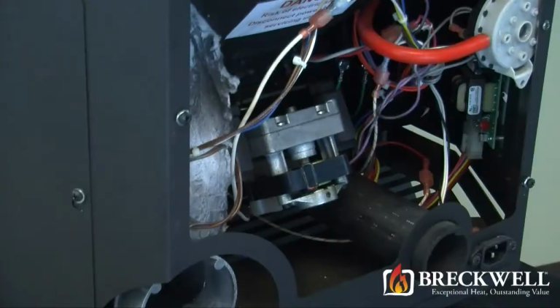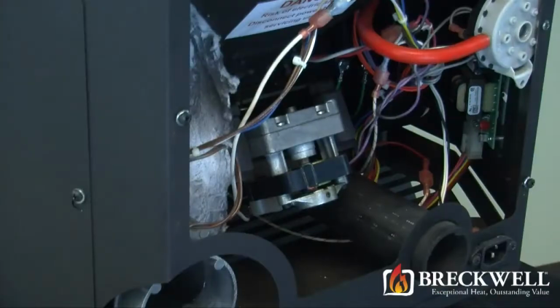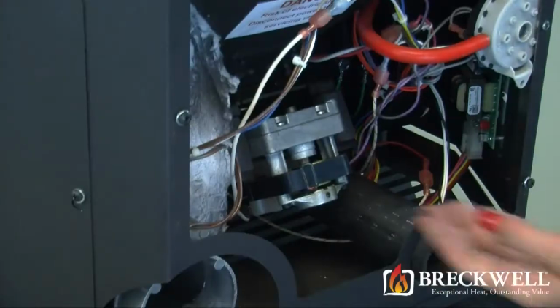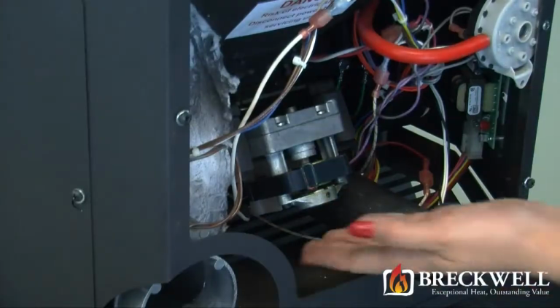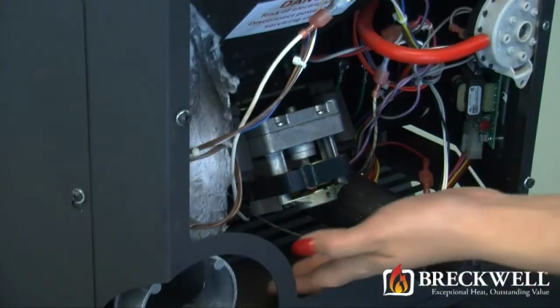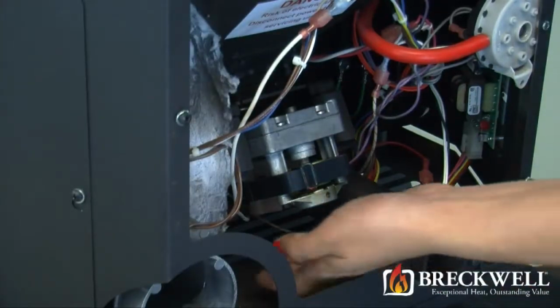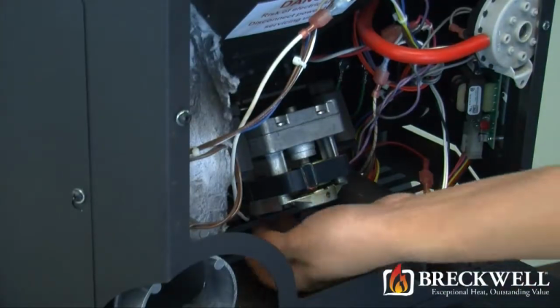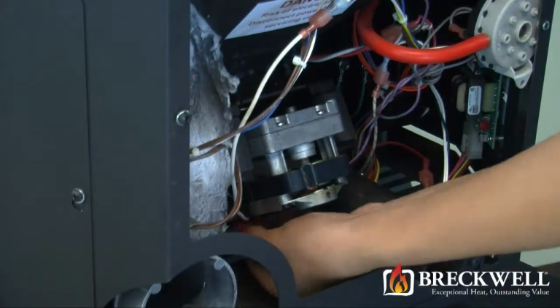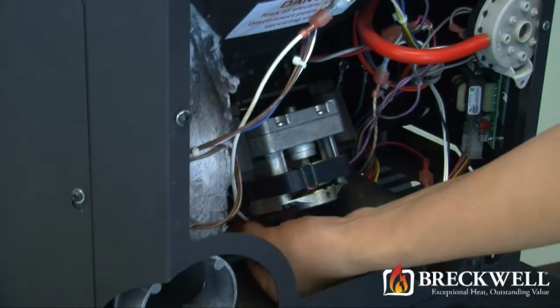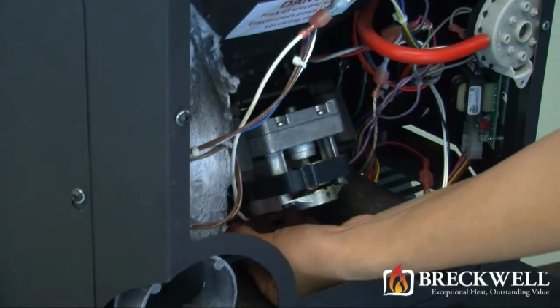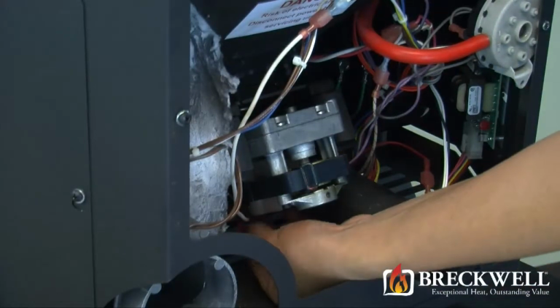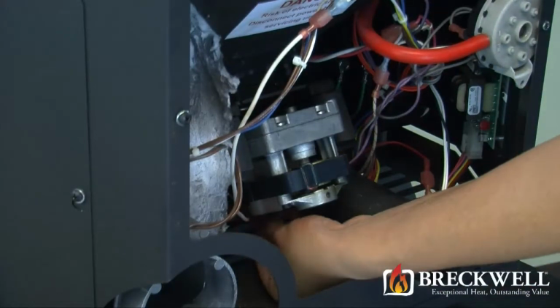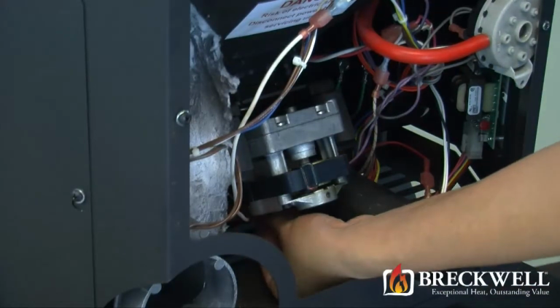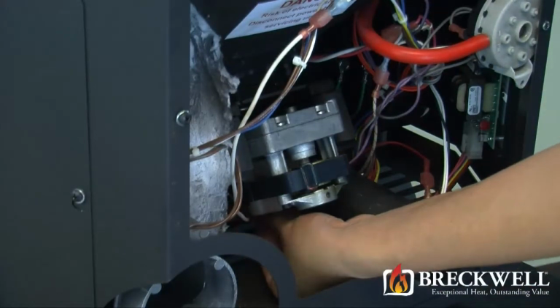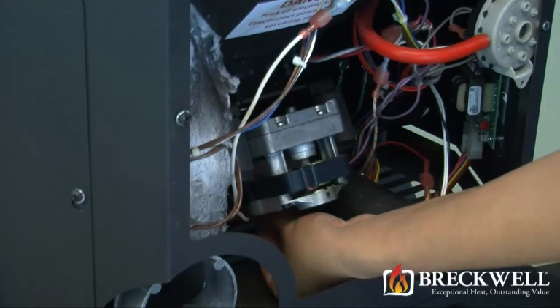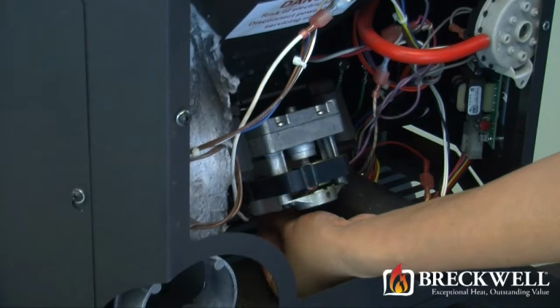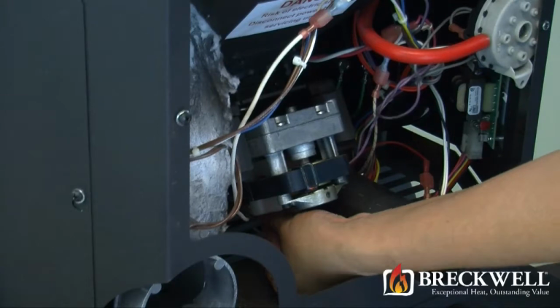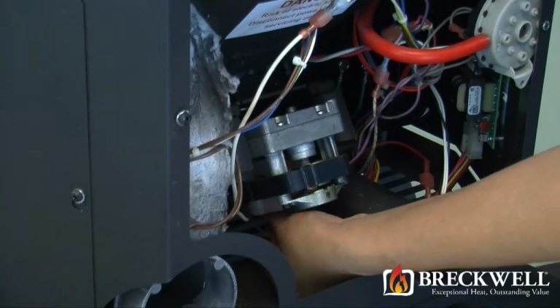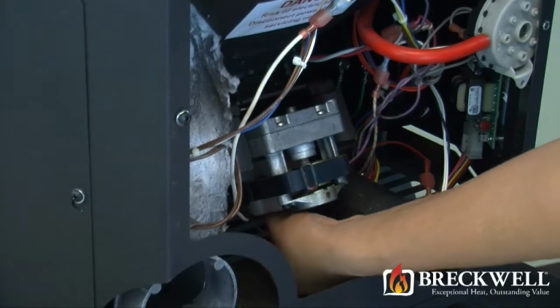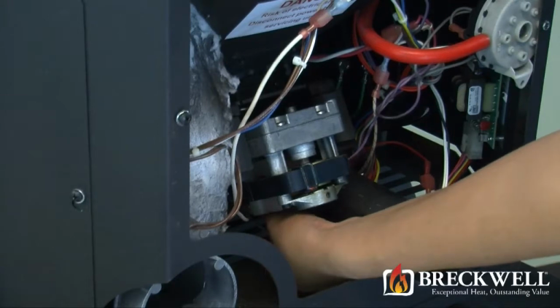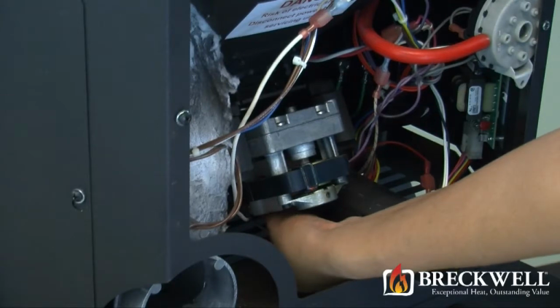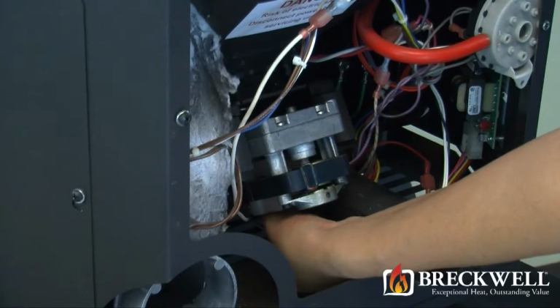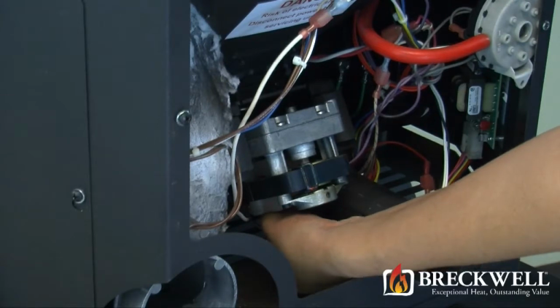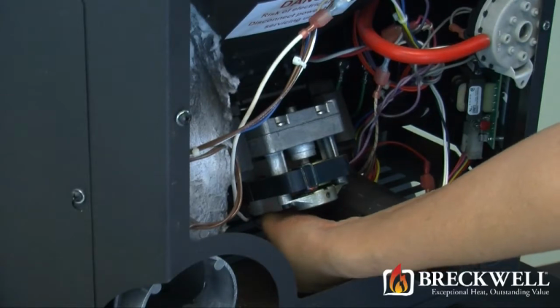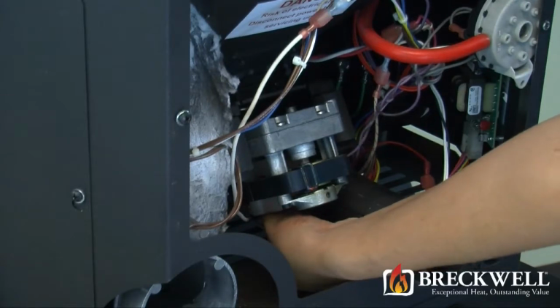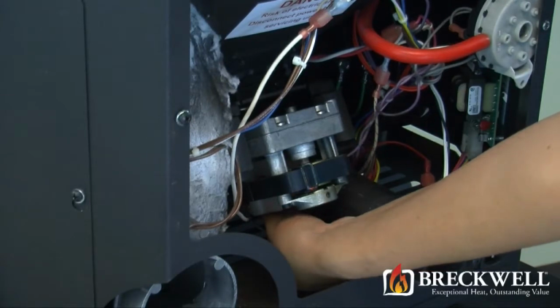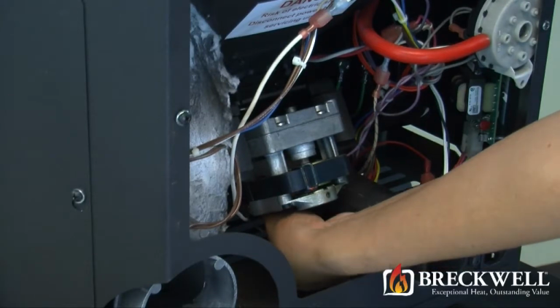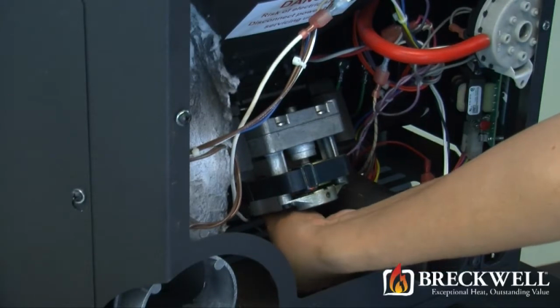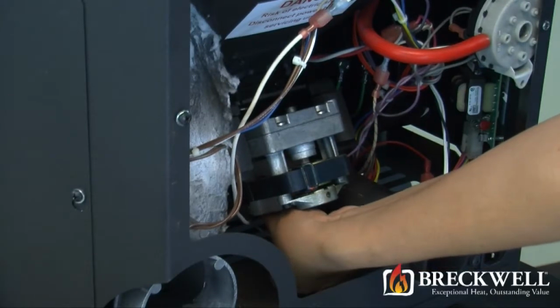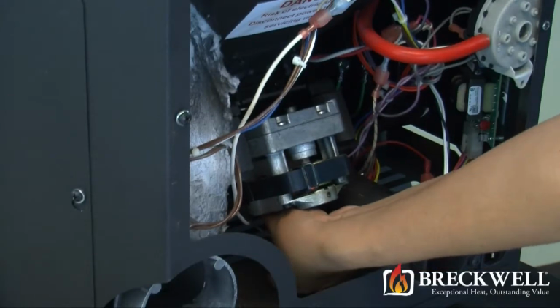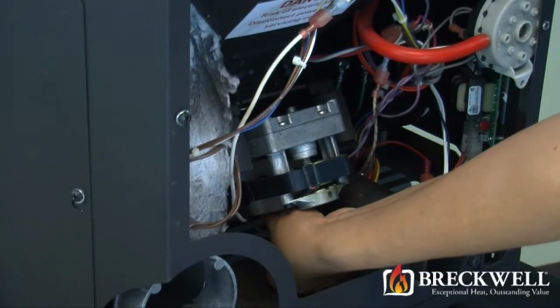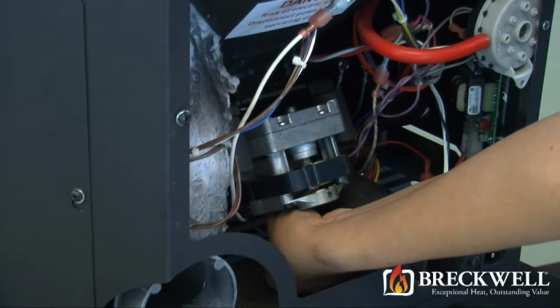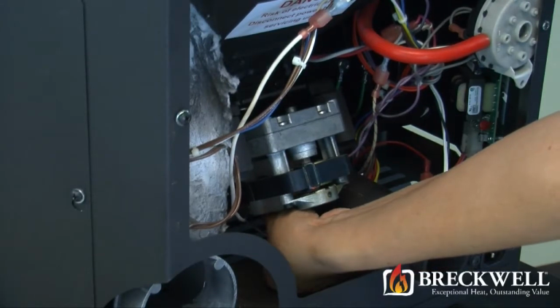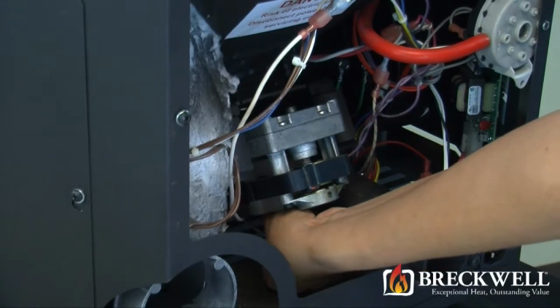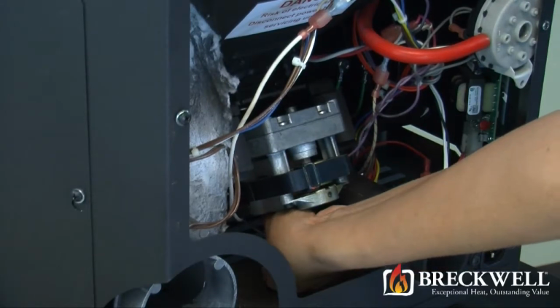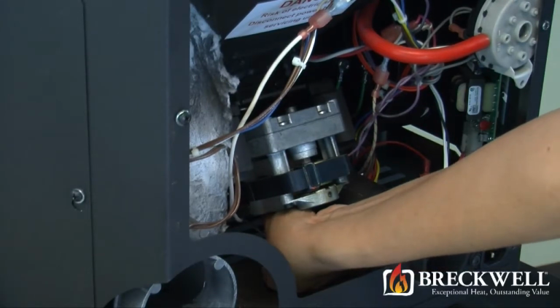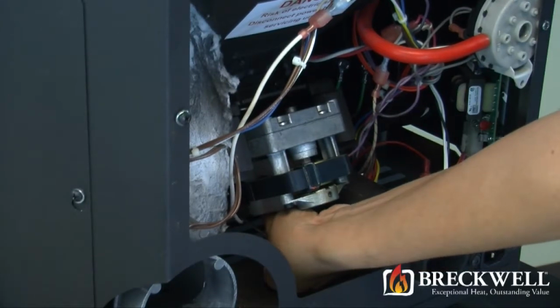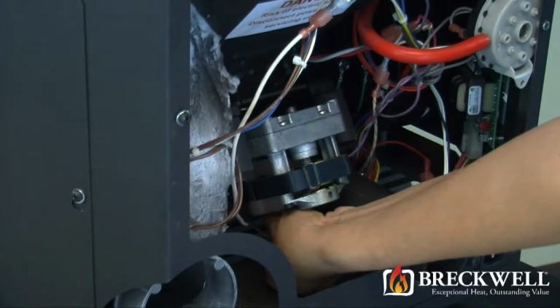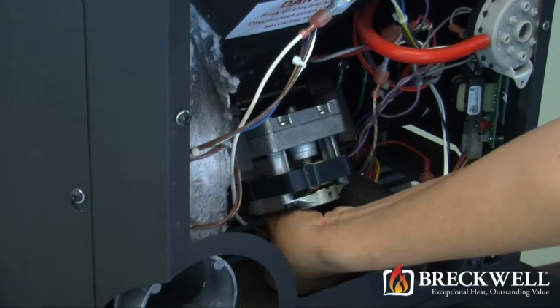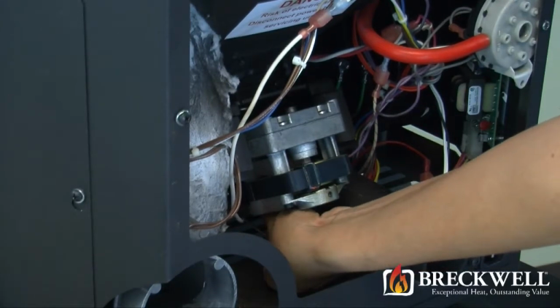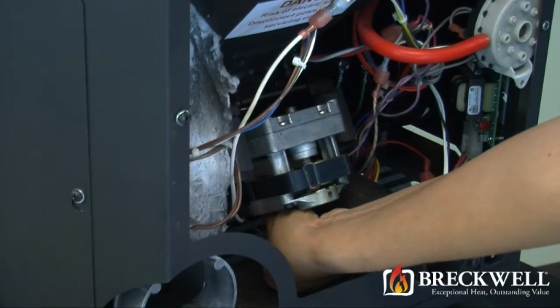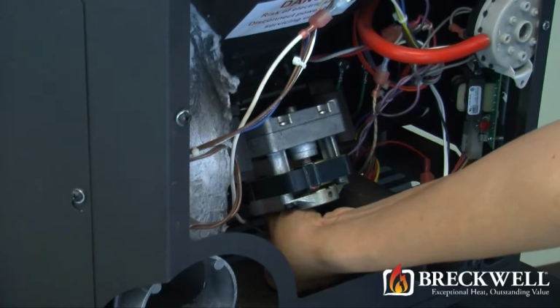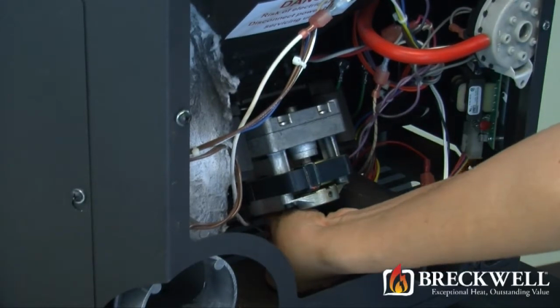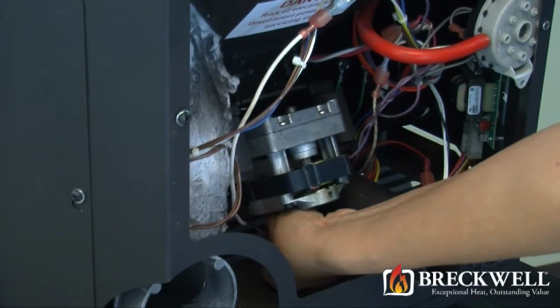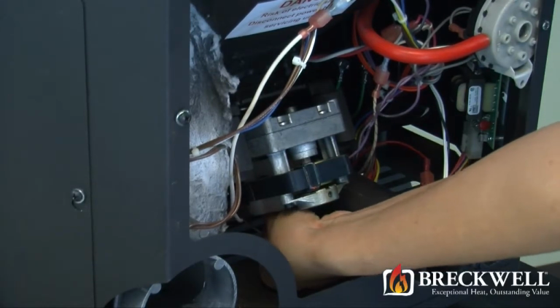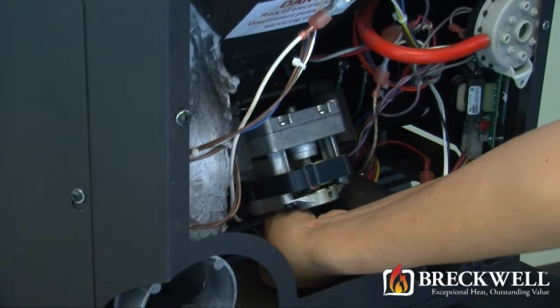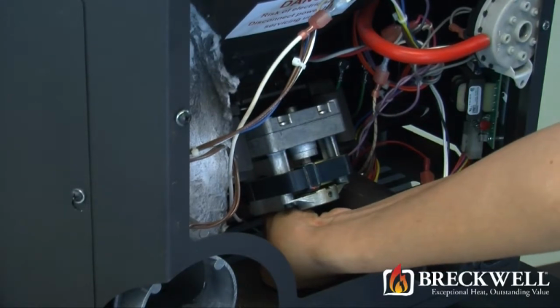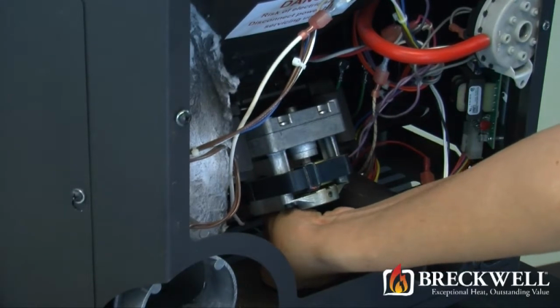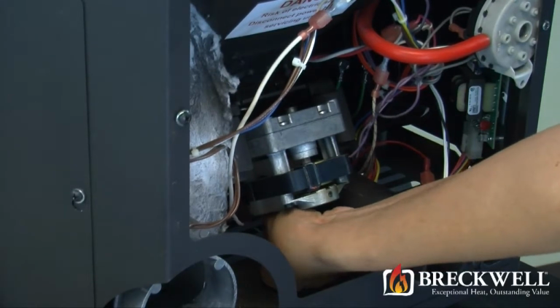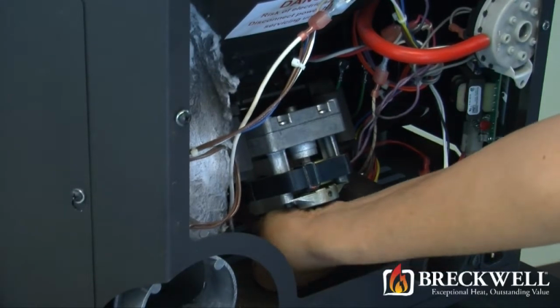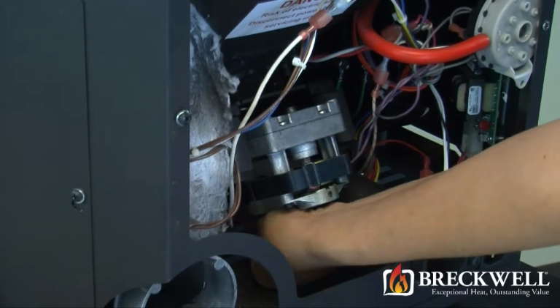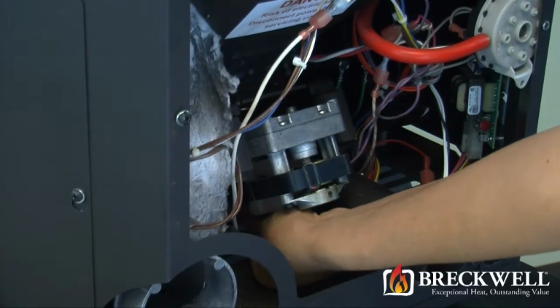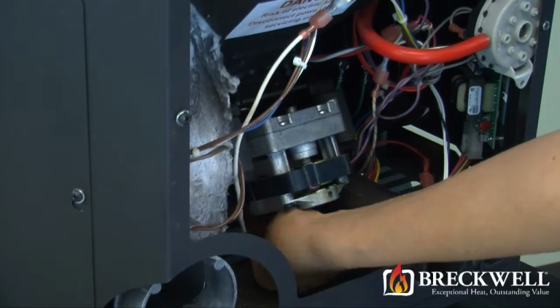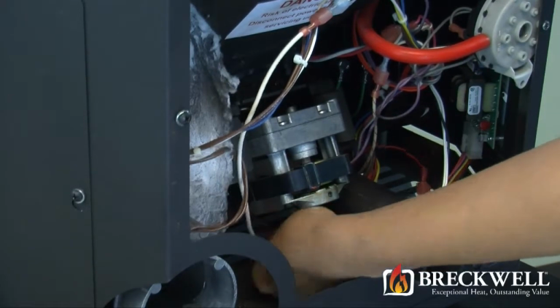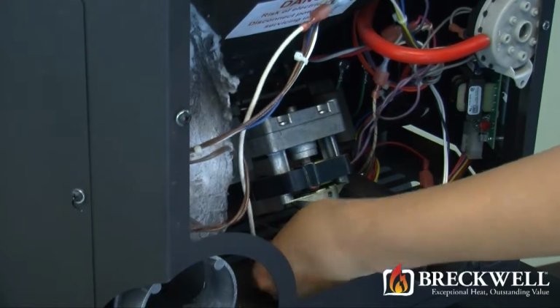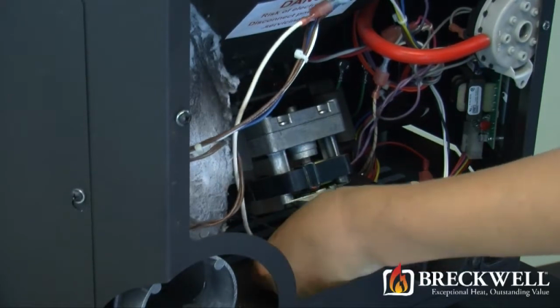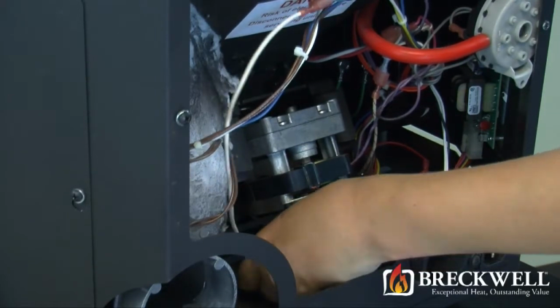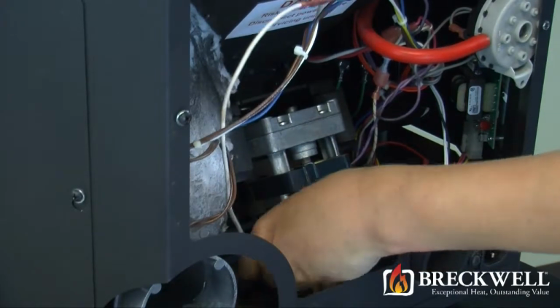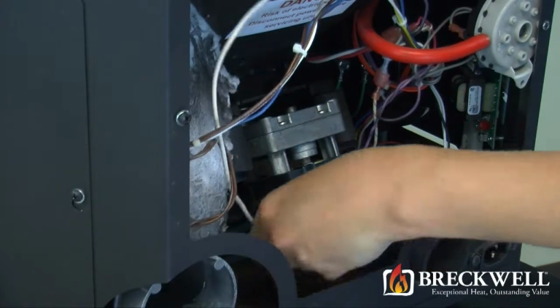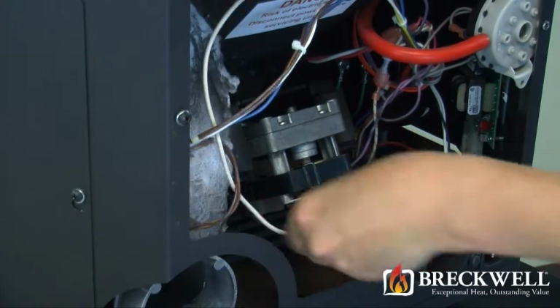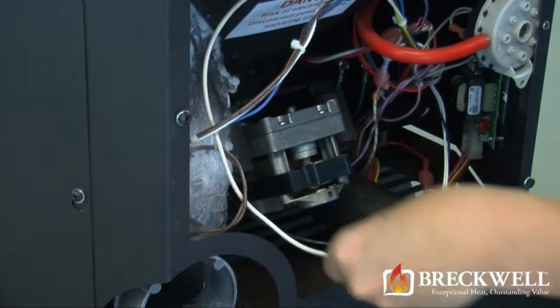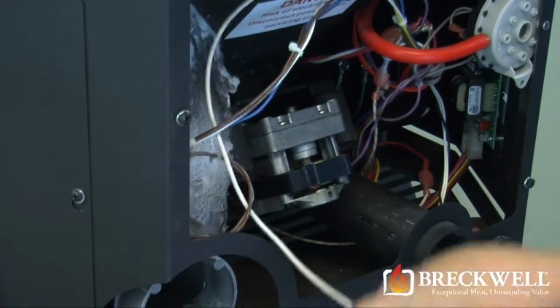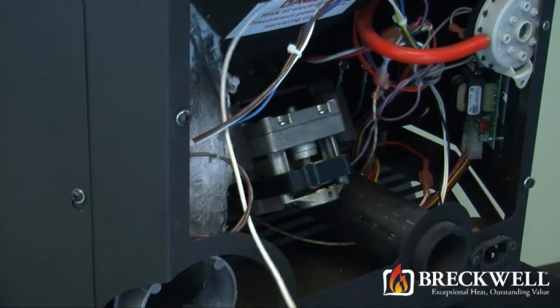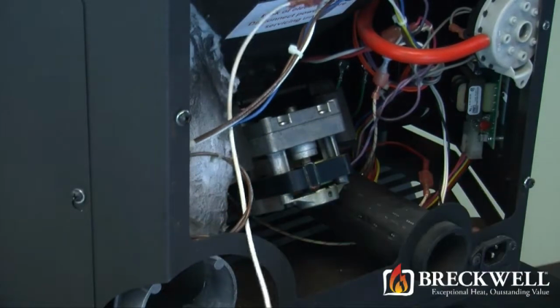Next, locate and unplug the two wire leads coming from the auger motor that attach to the wiring harness.